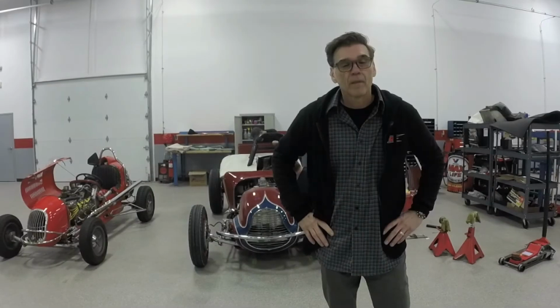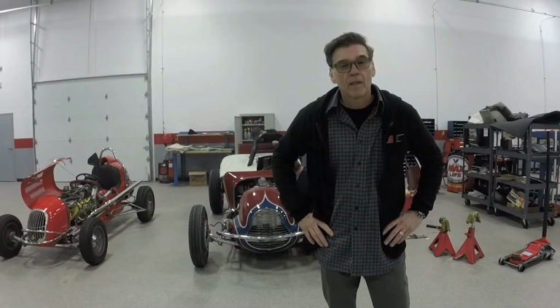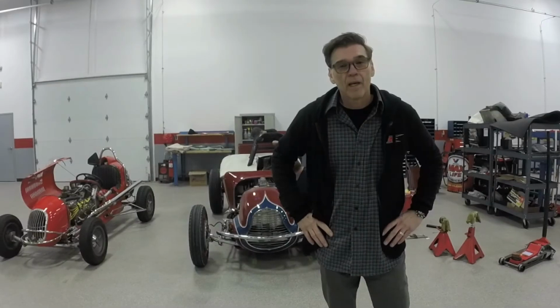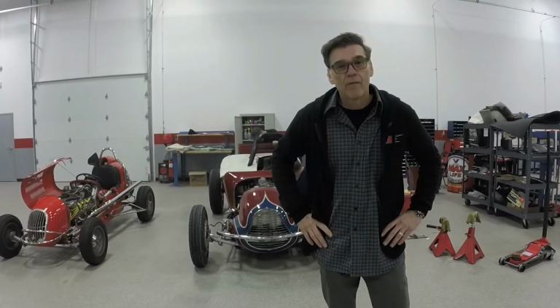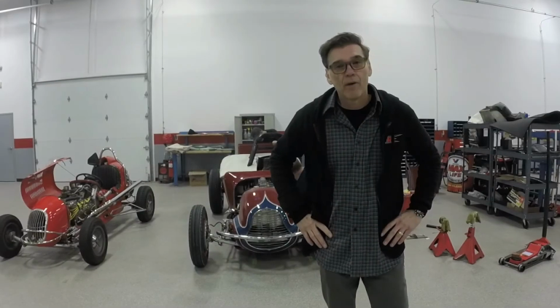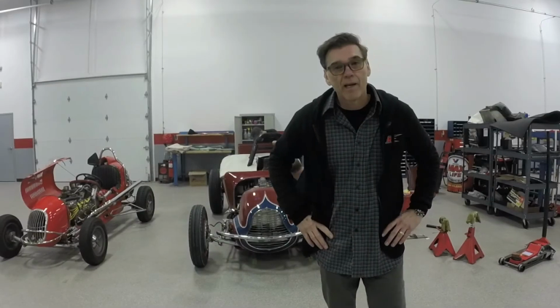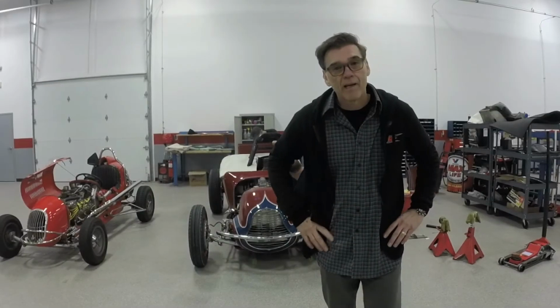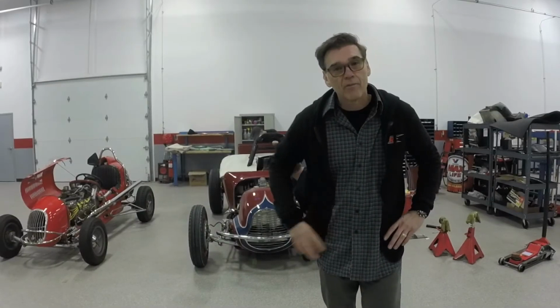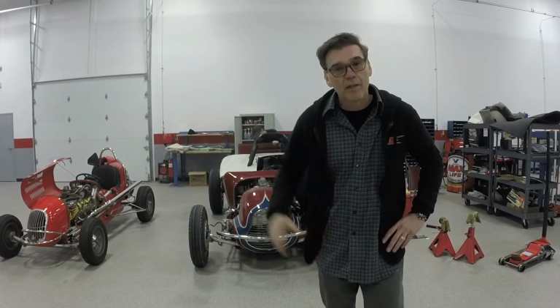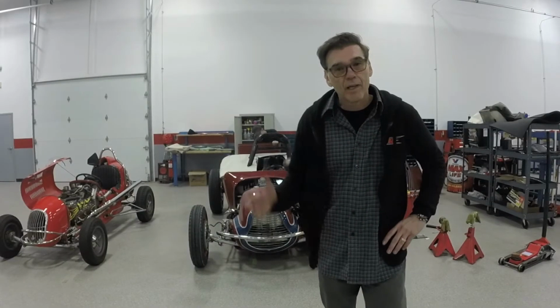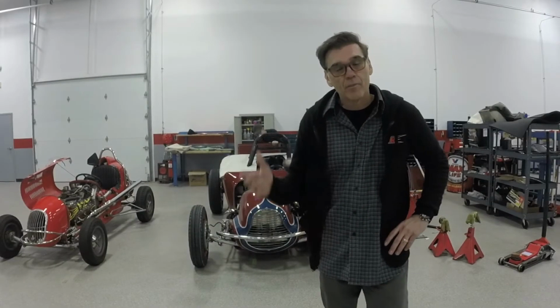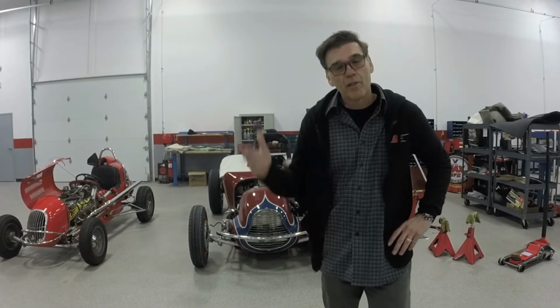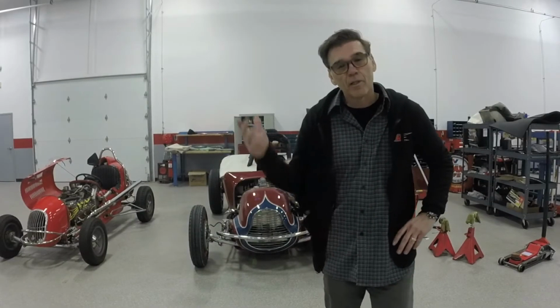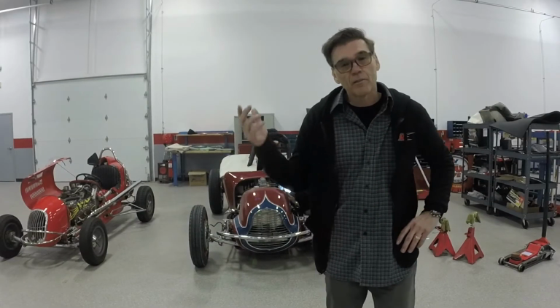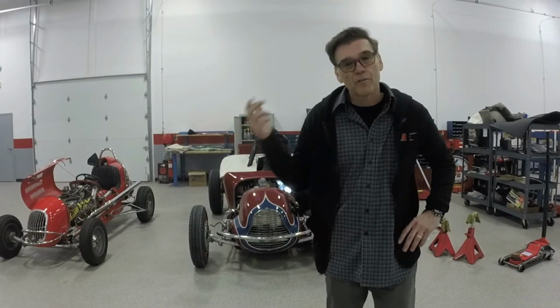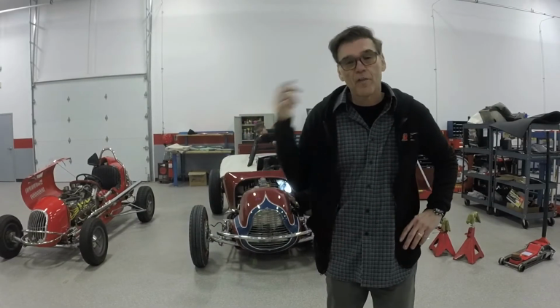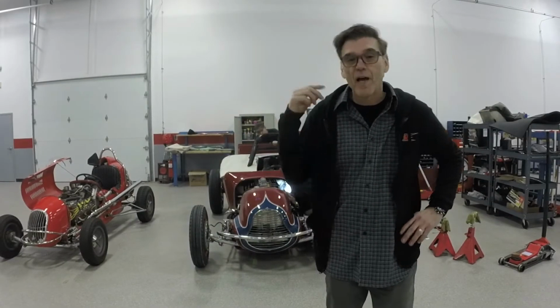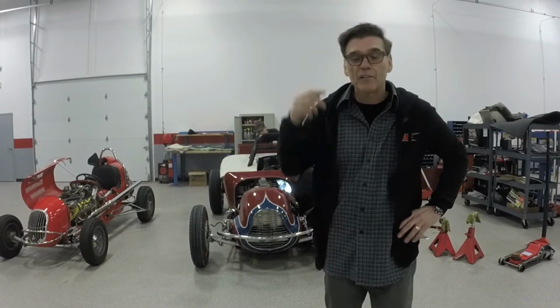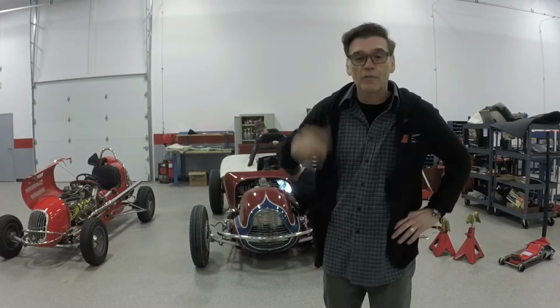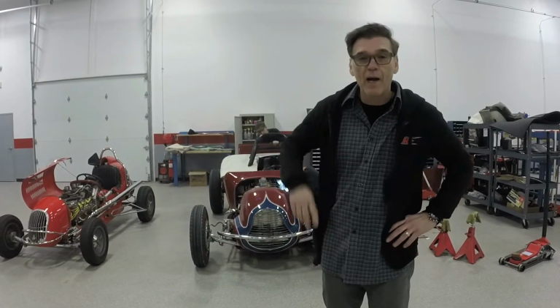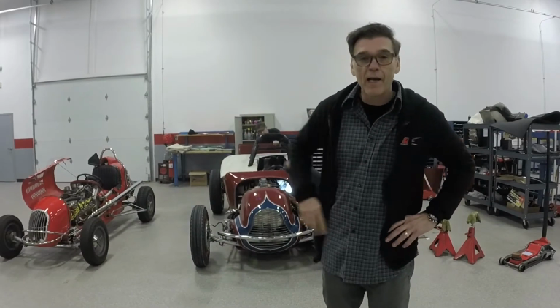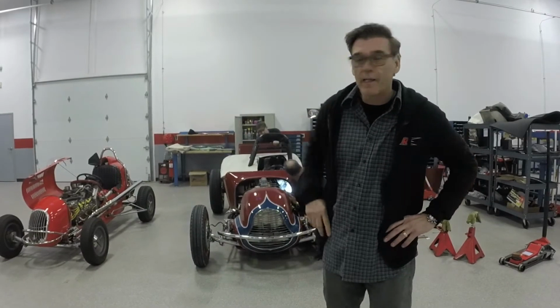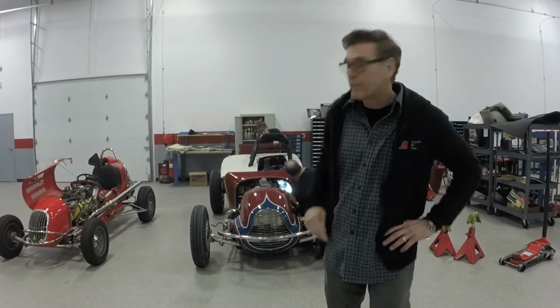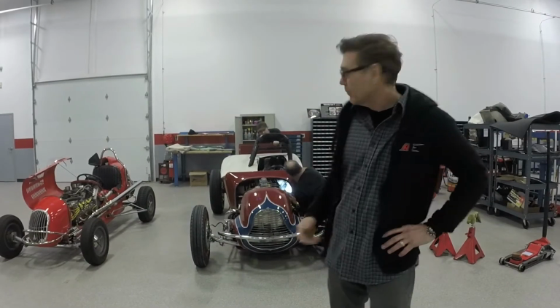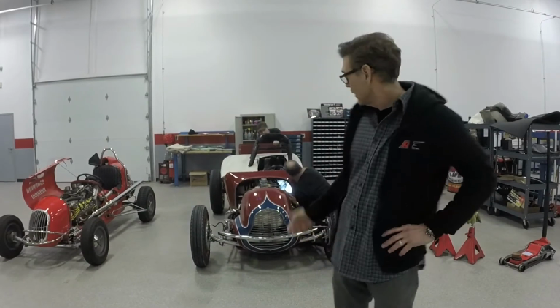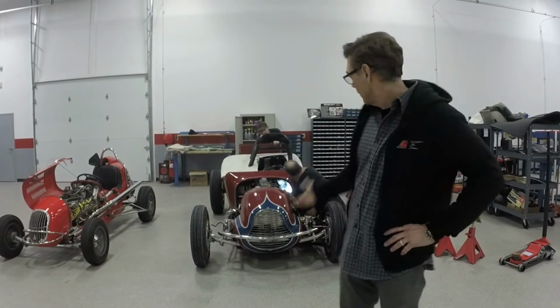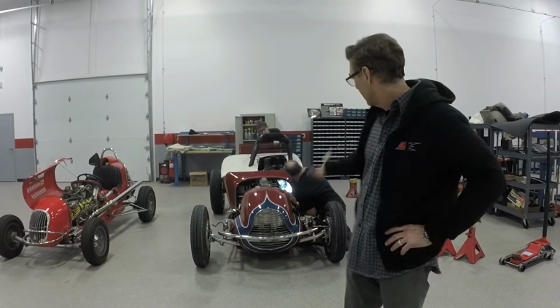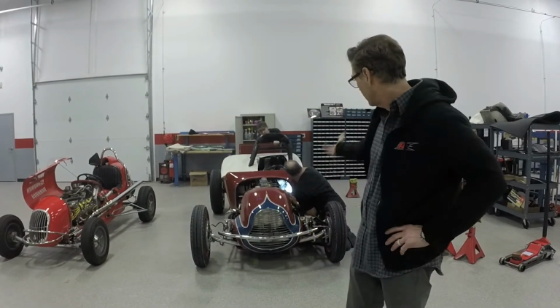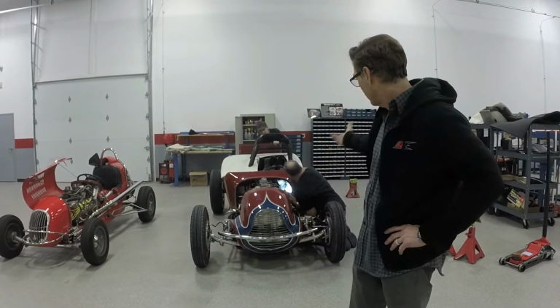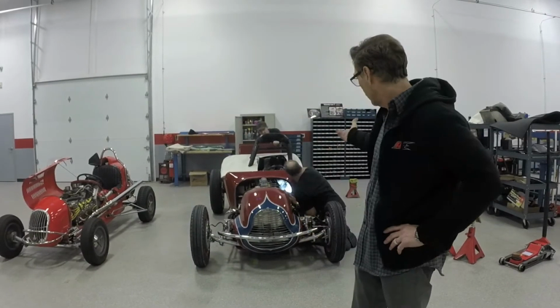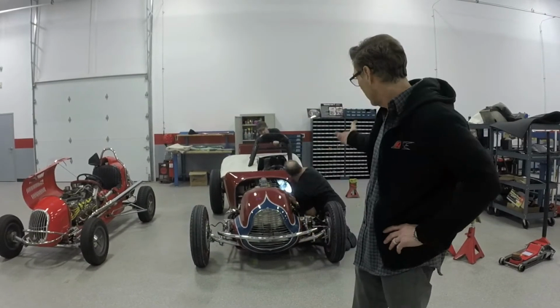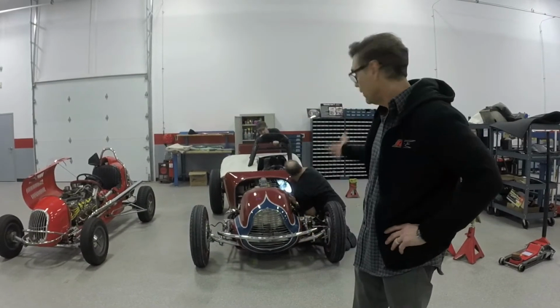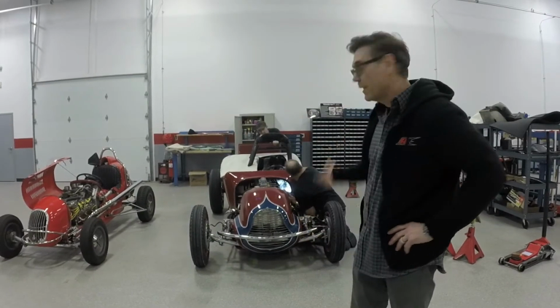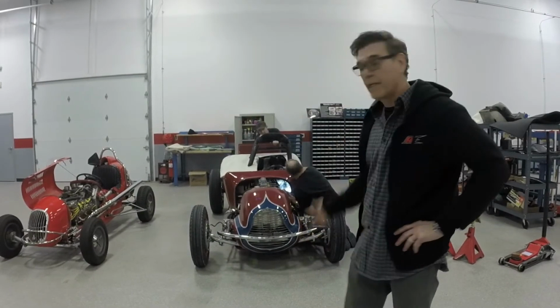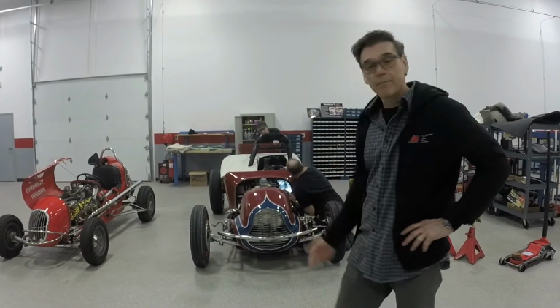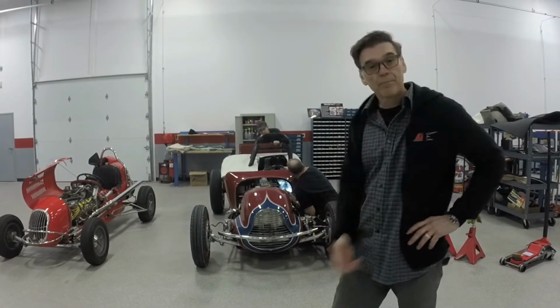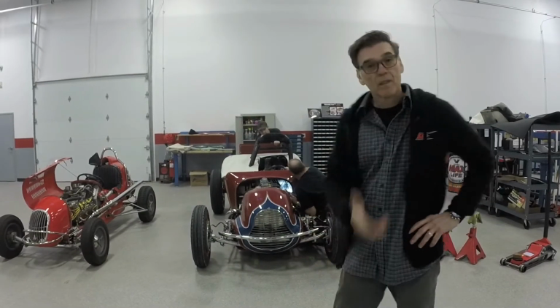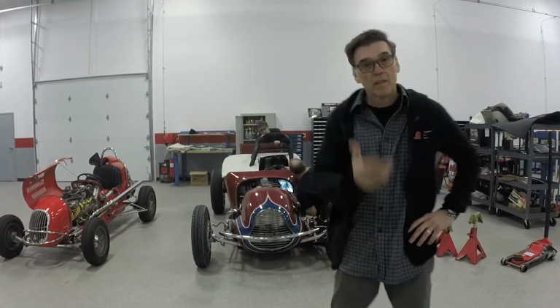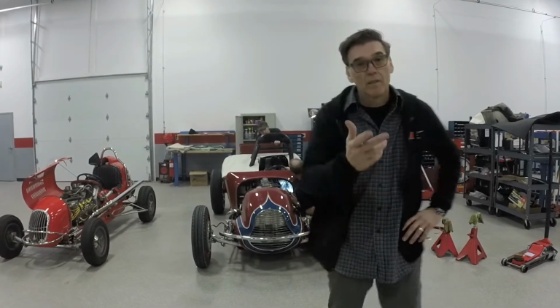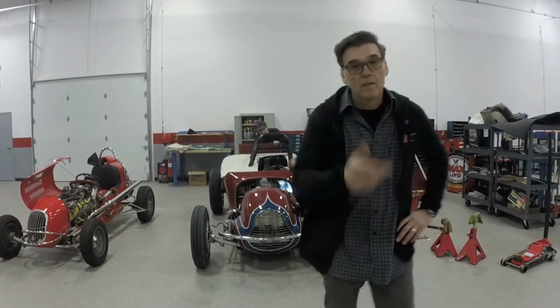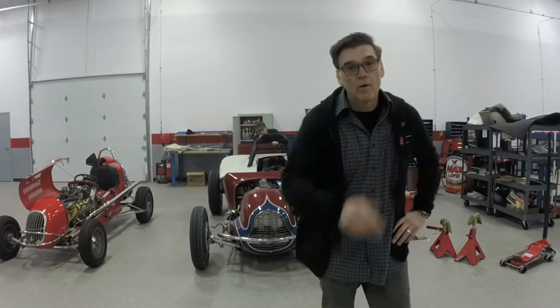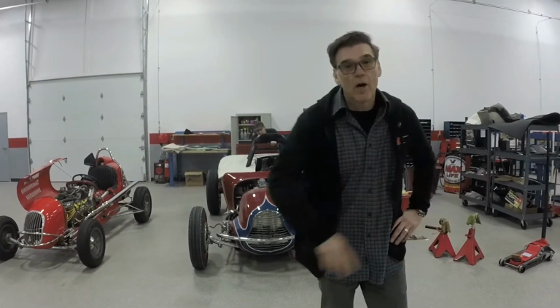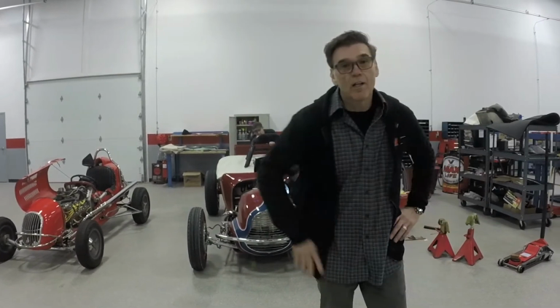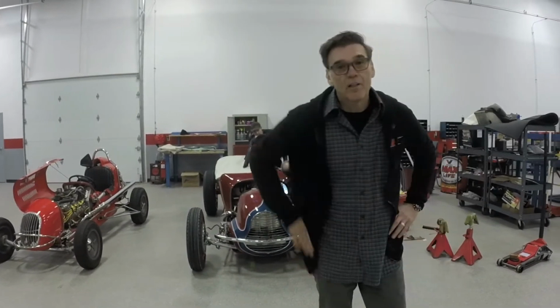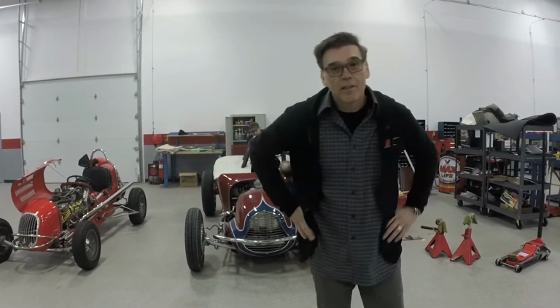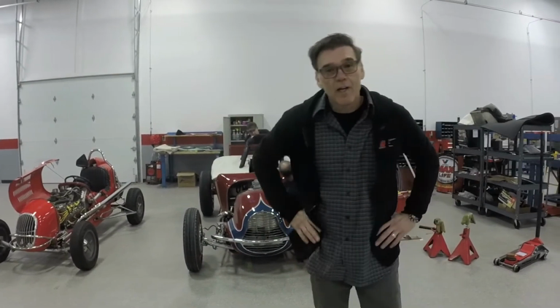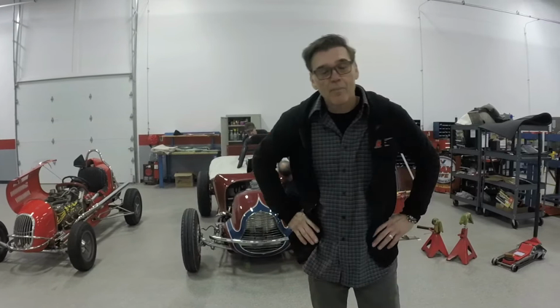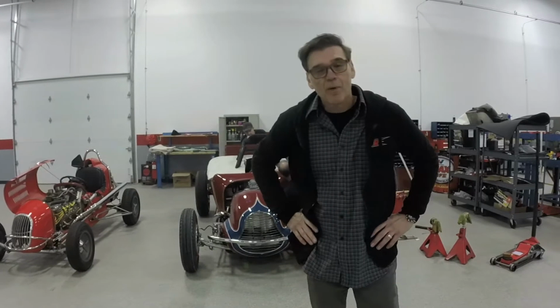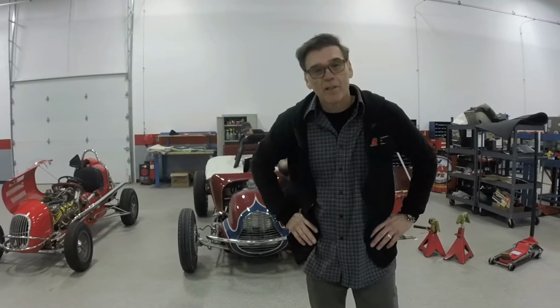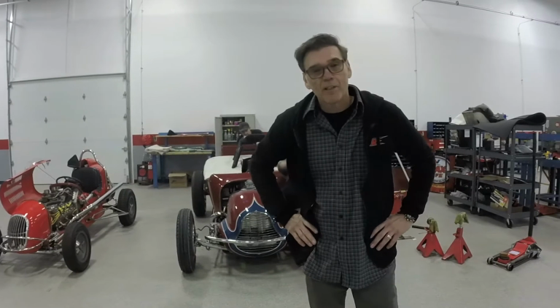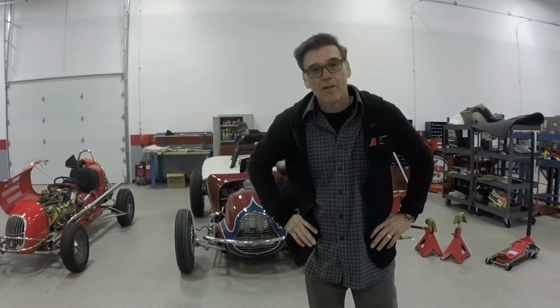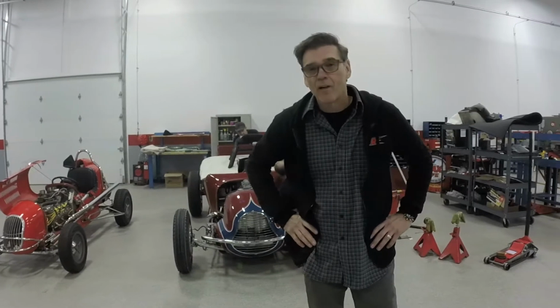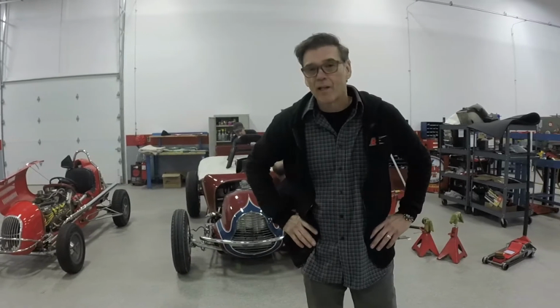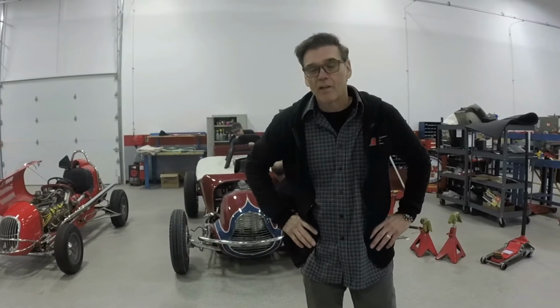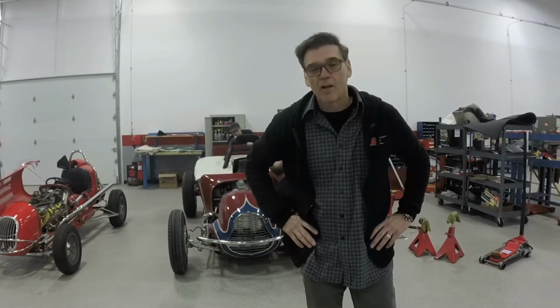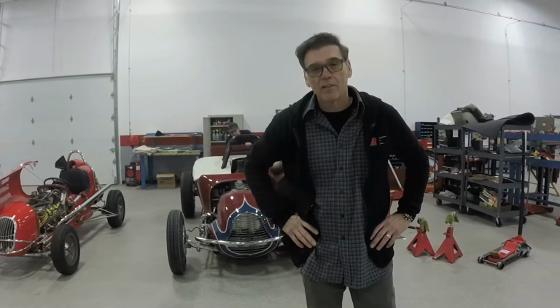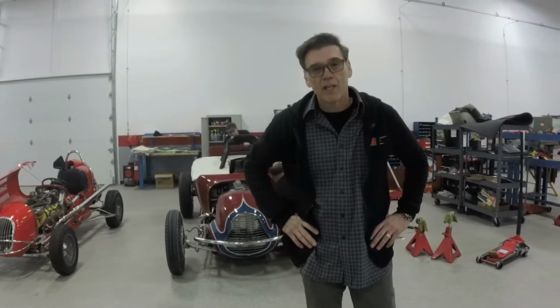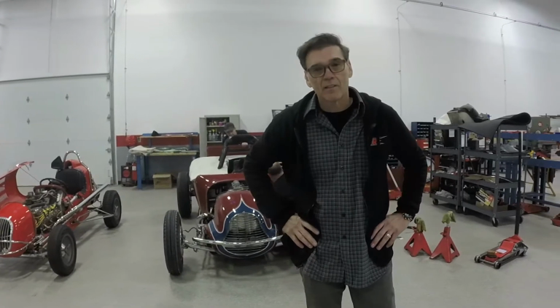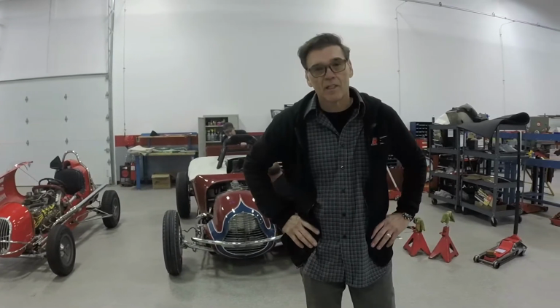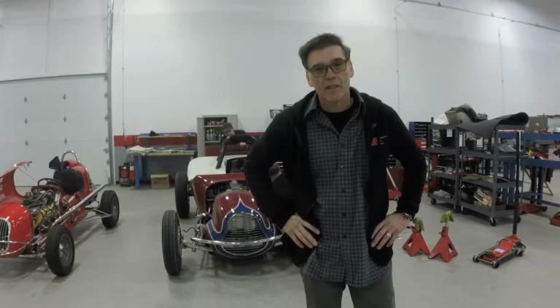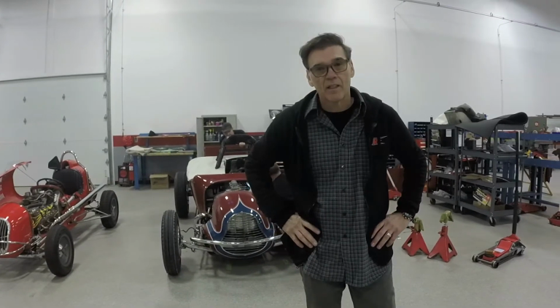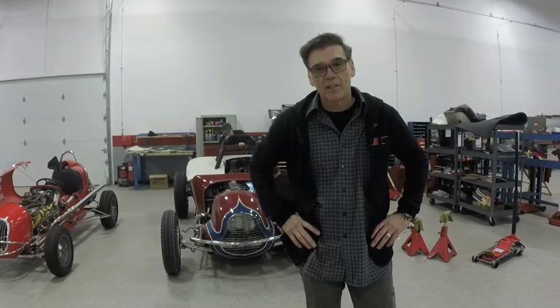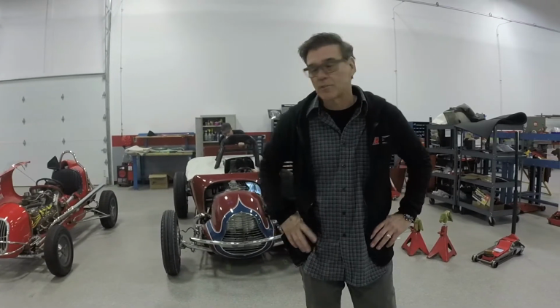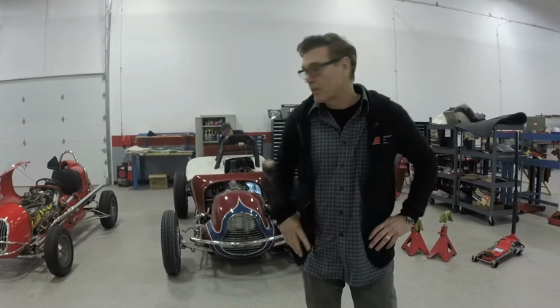Hey, Ray Everham here. It's Fast Friday. This is the Woody Lee — you ought to look it up on the internet. The car's got a ton of history.